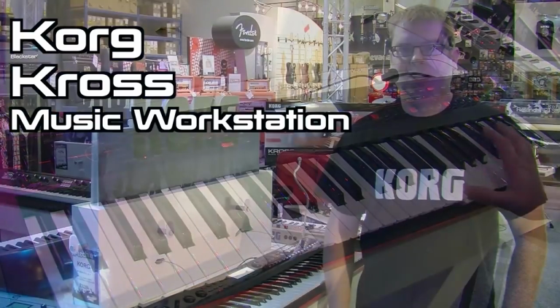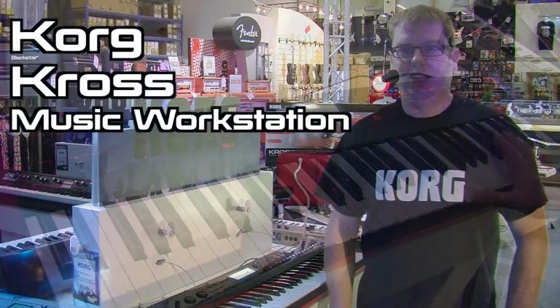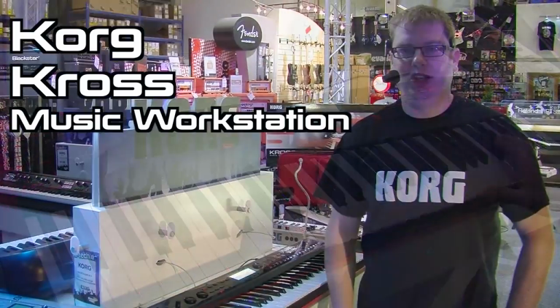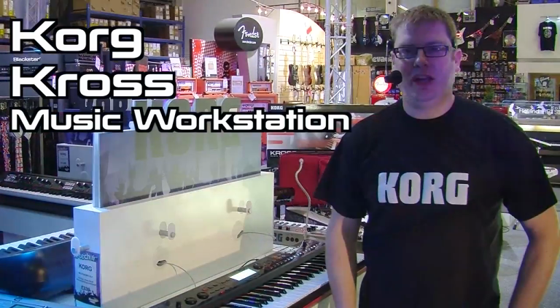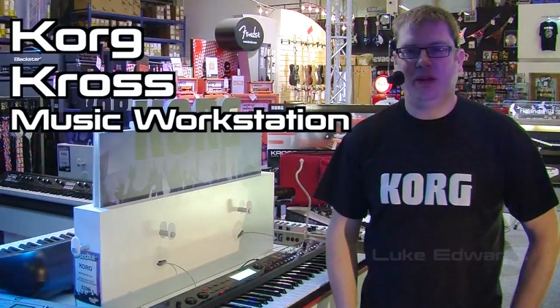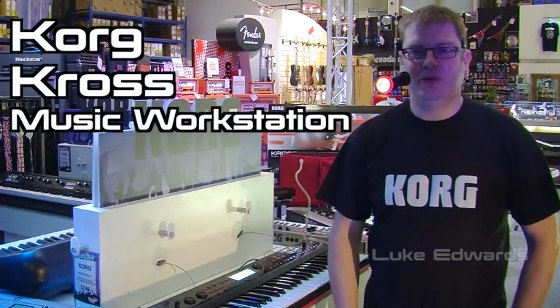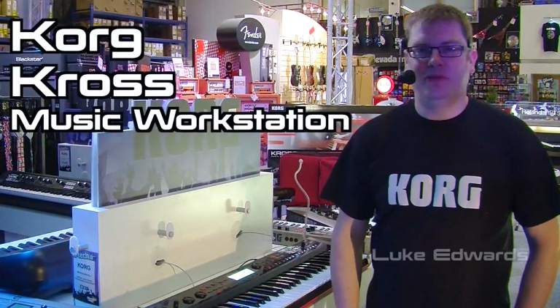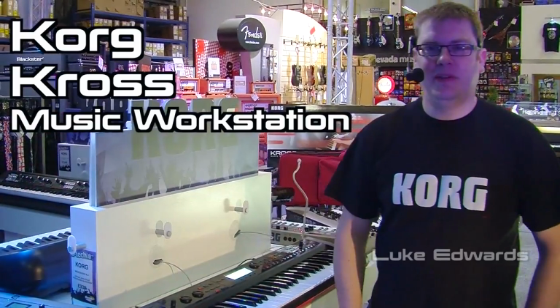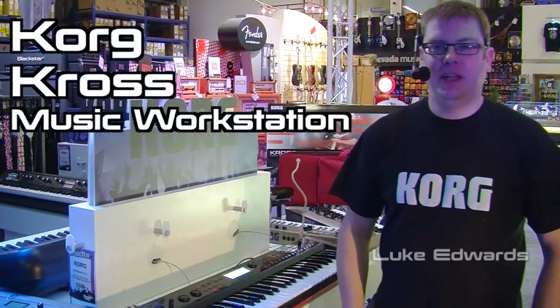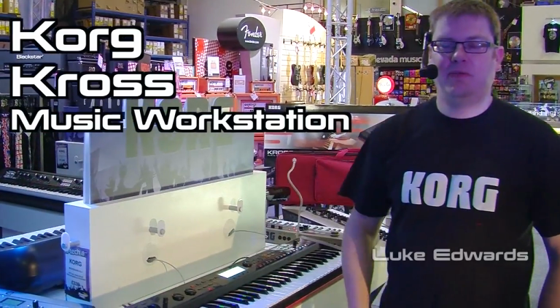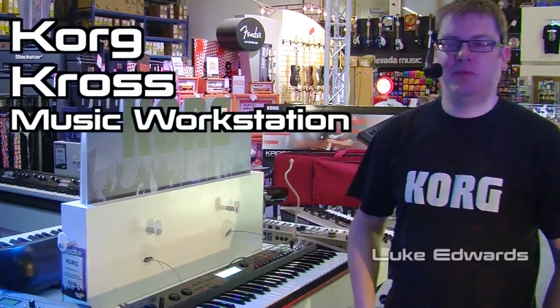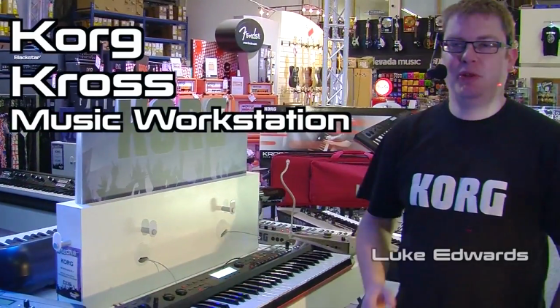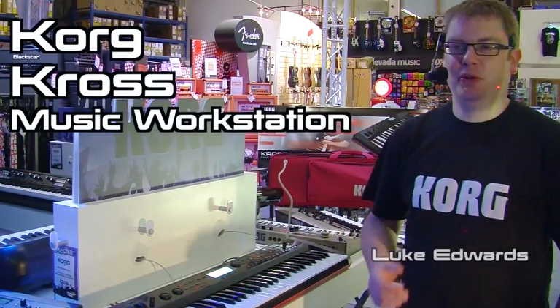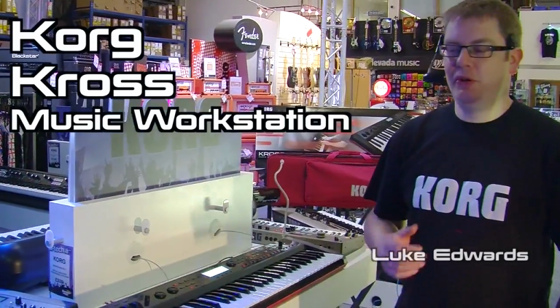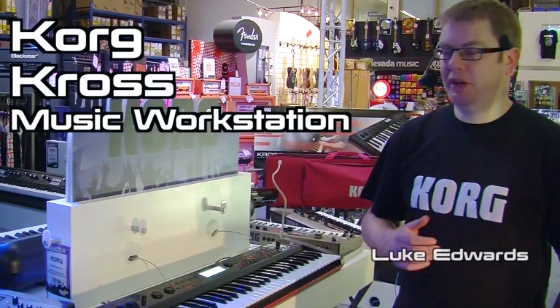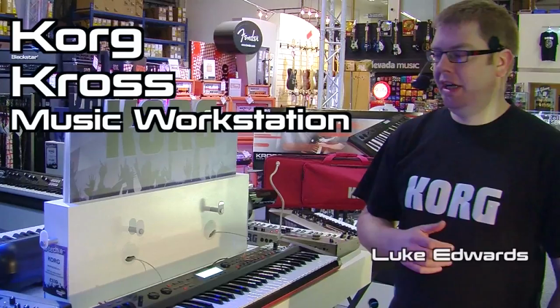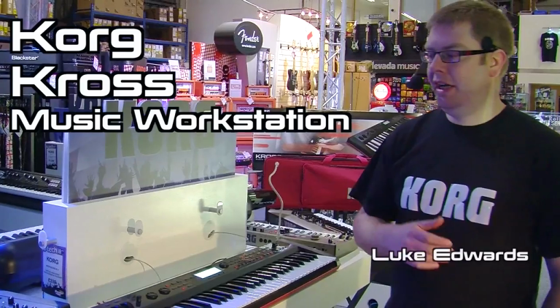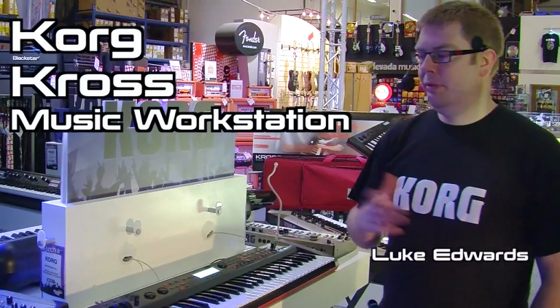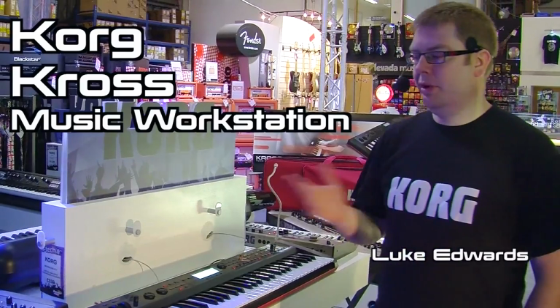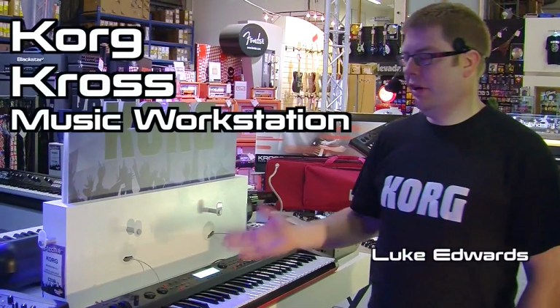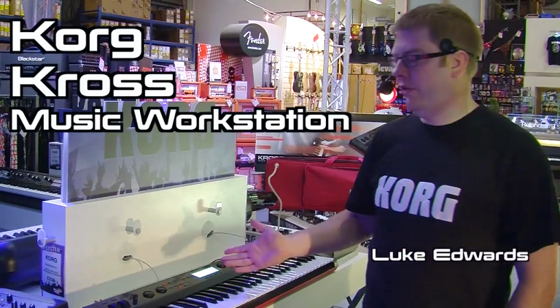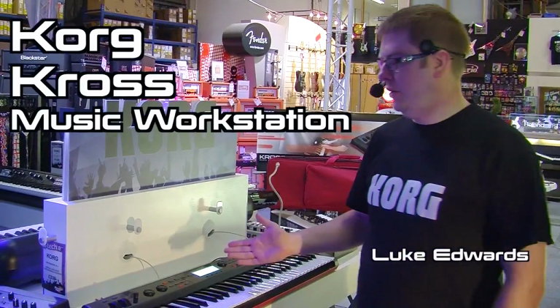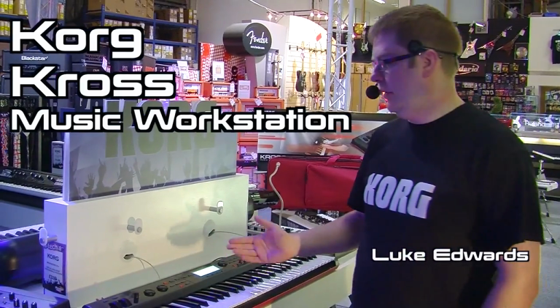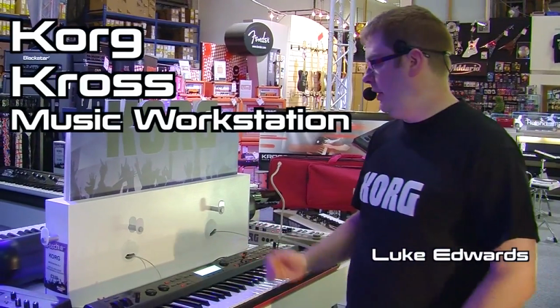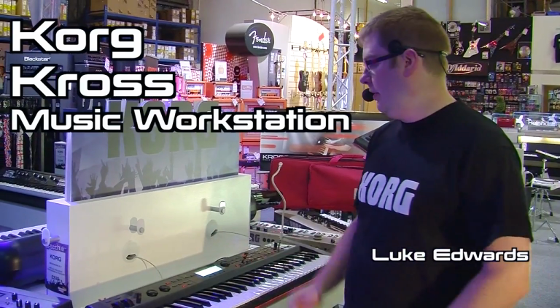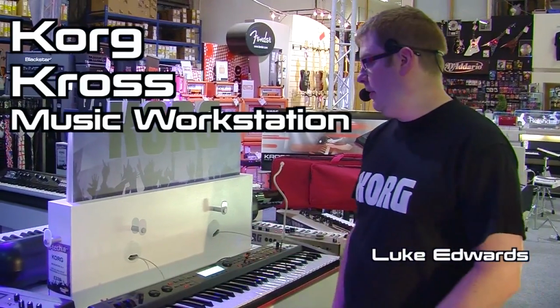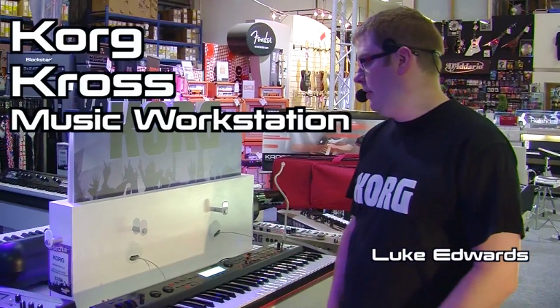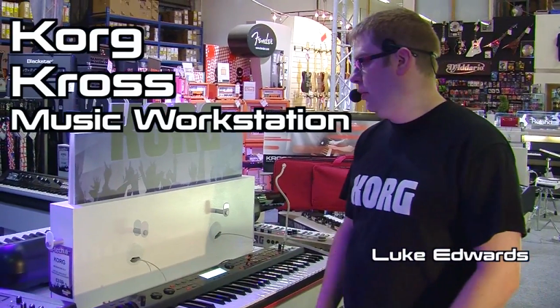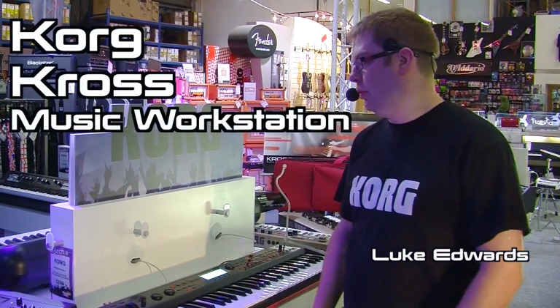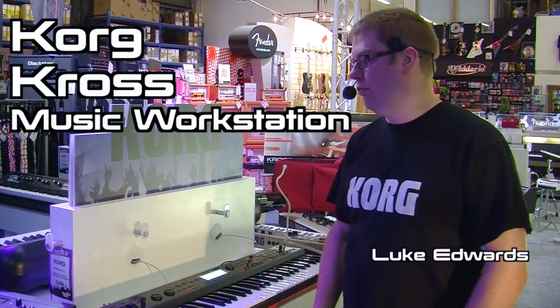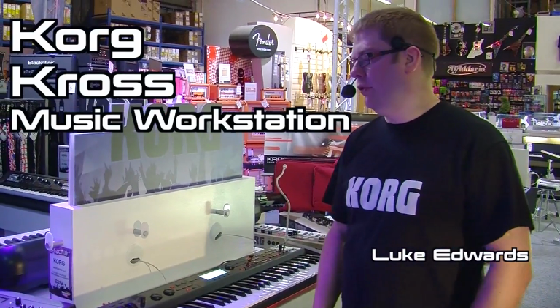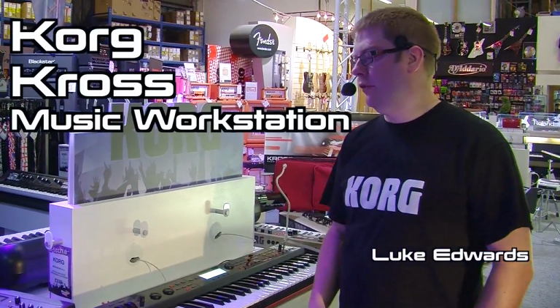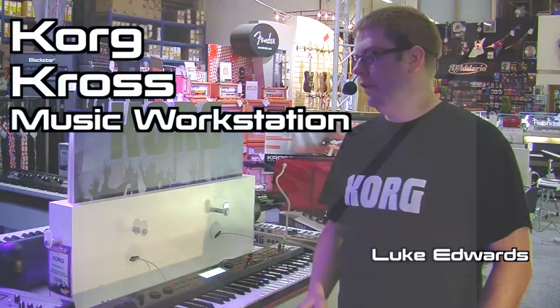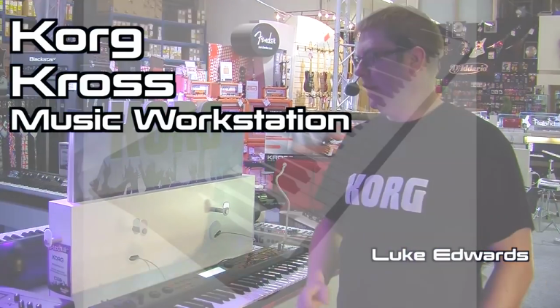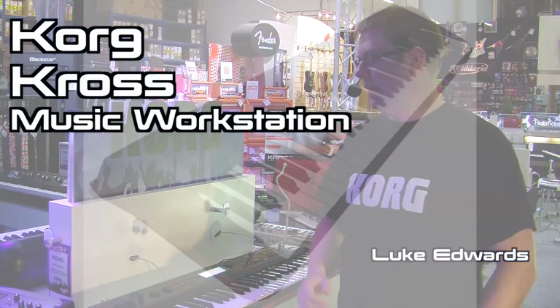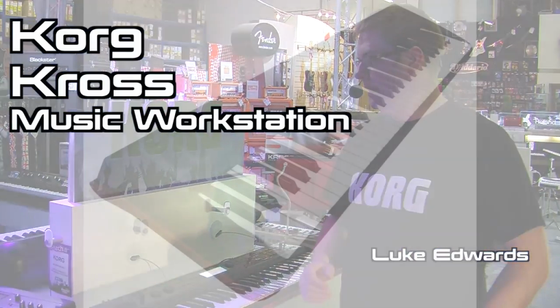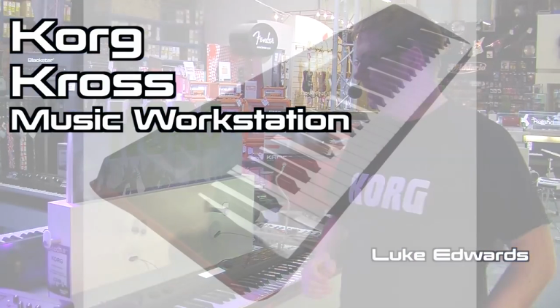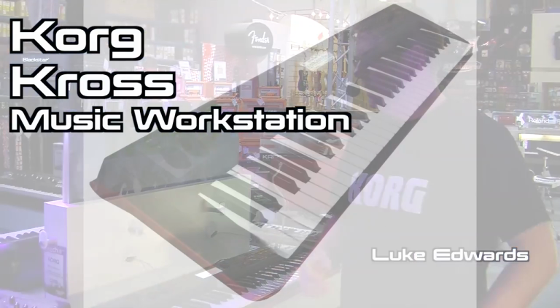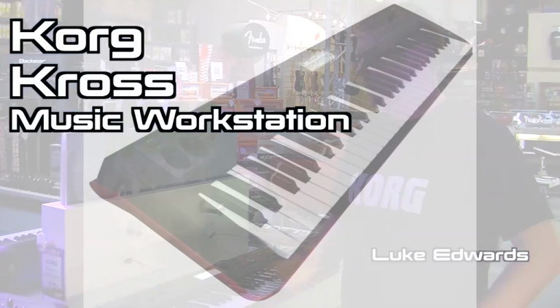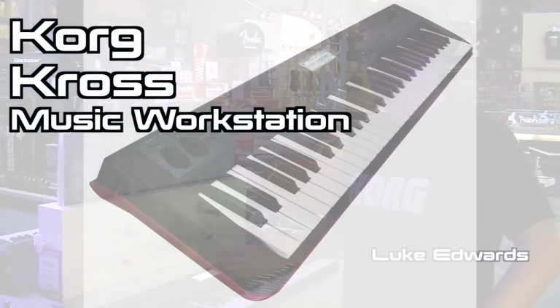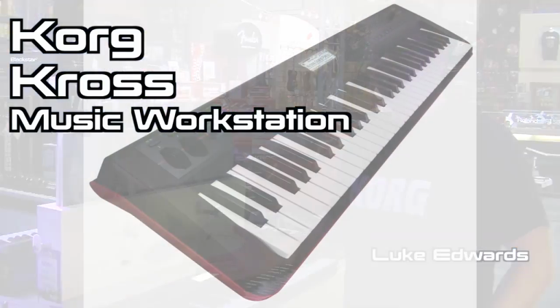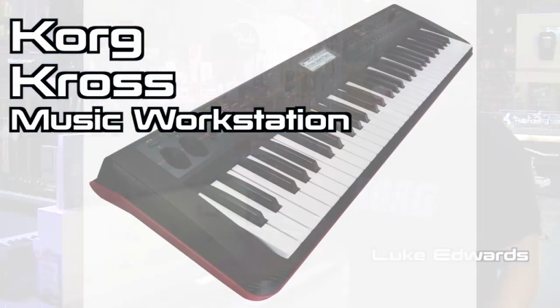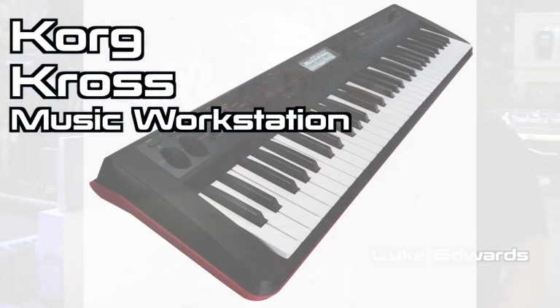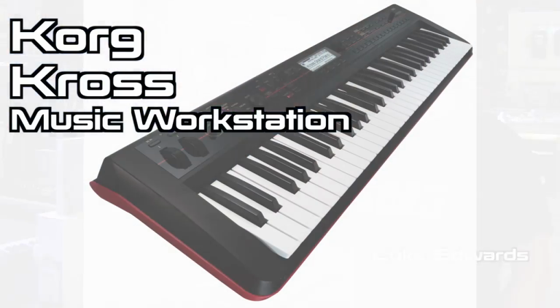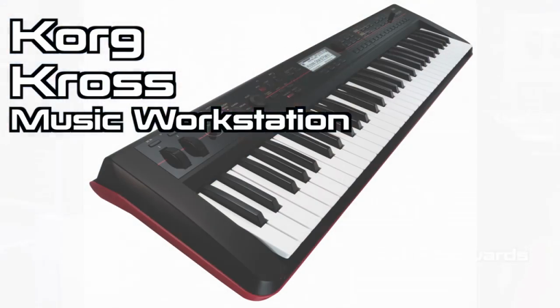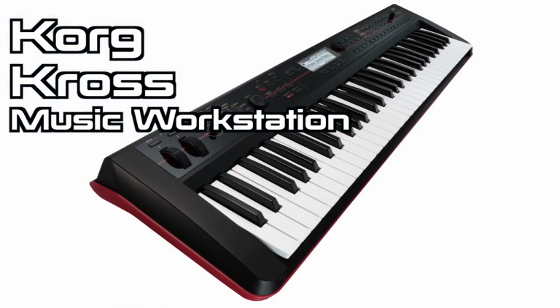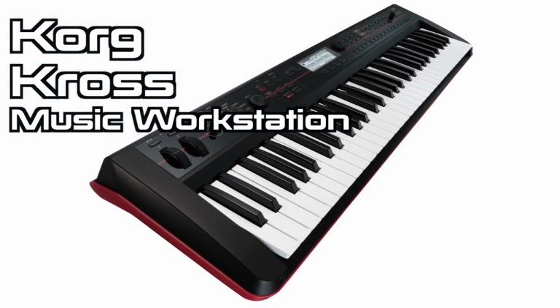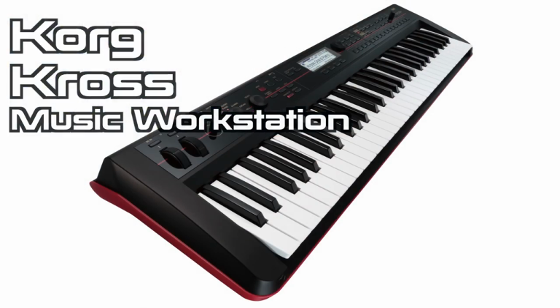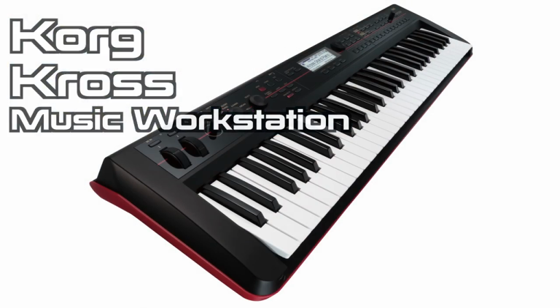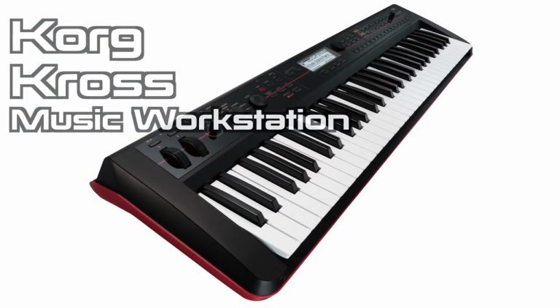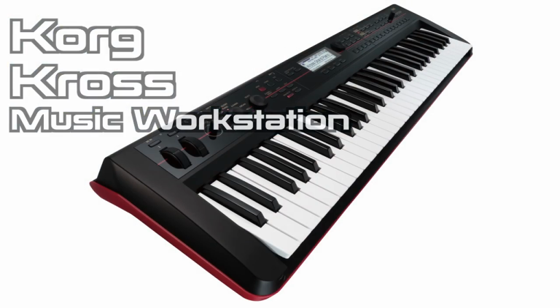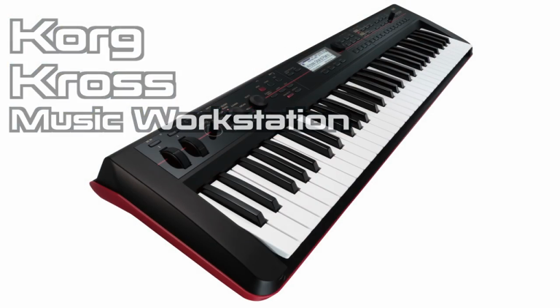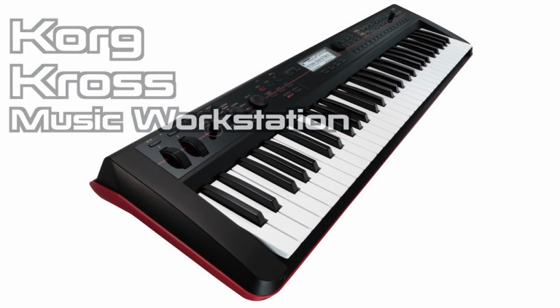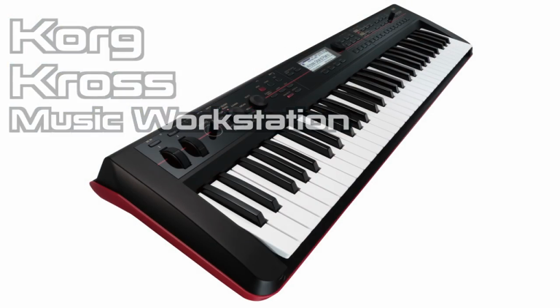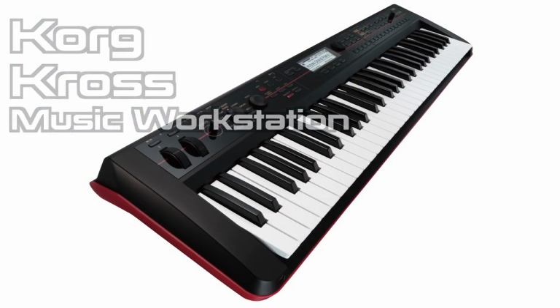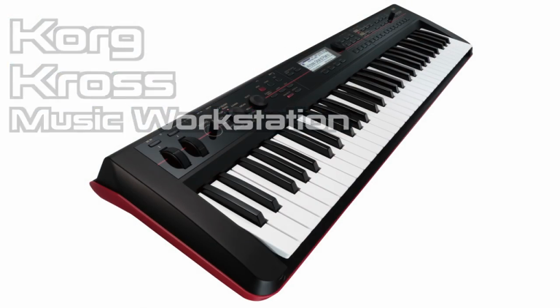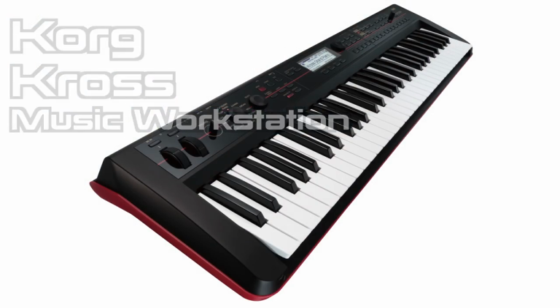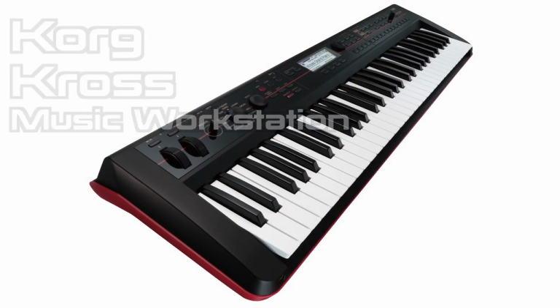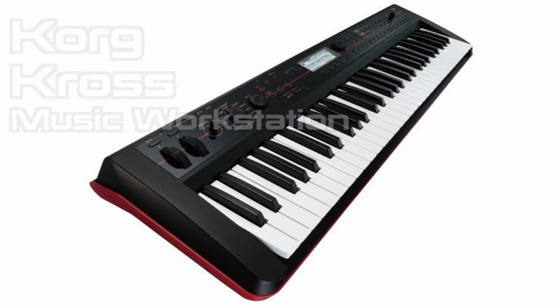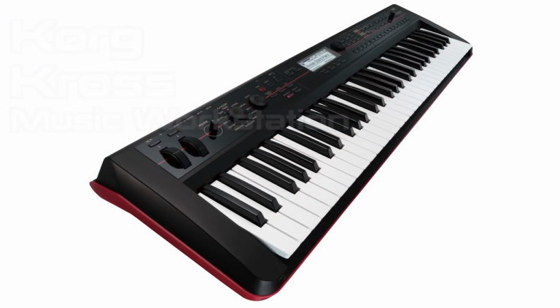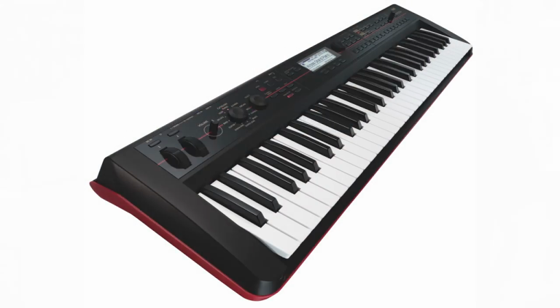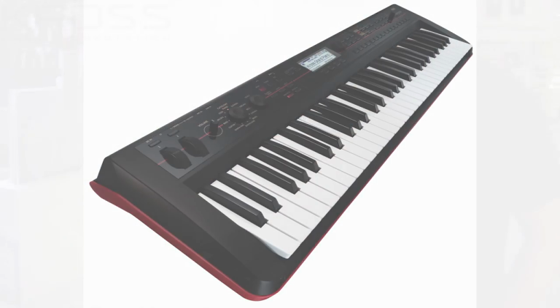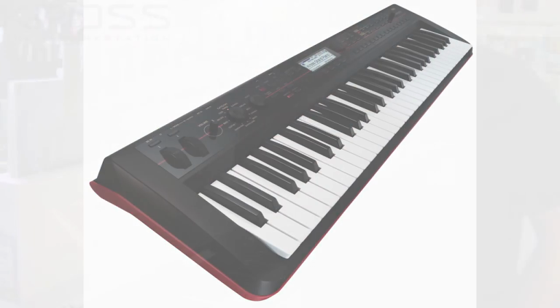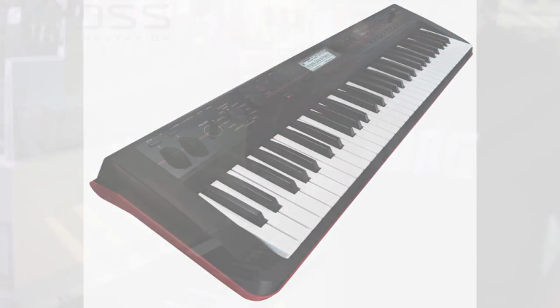Hi, Luke Edelton here from Korg and we're going to have a look at the Korg Cross today, a brand new workstation, so let's dive in and take a look.